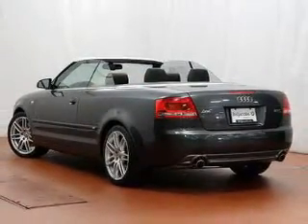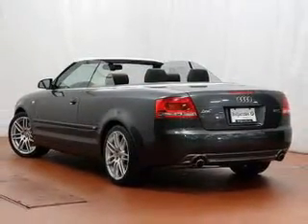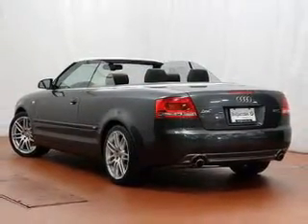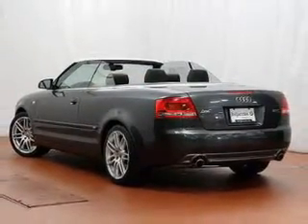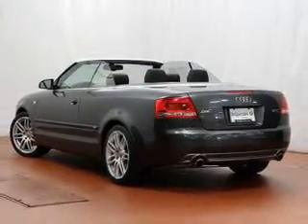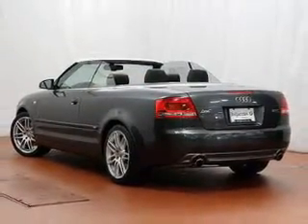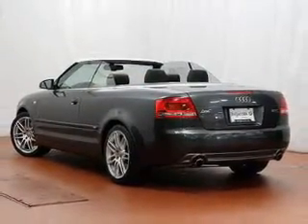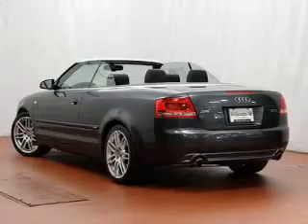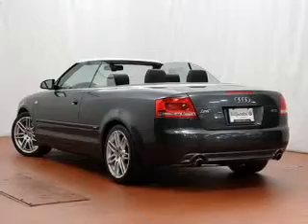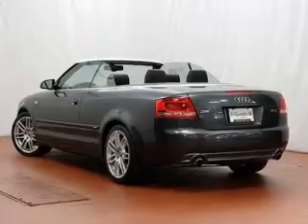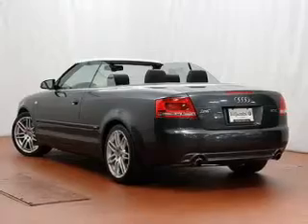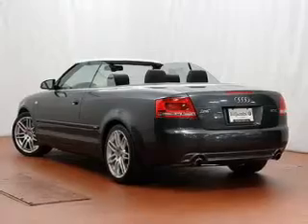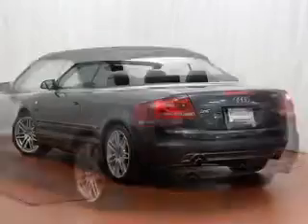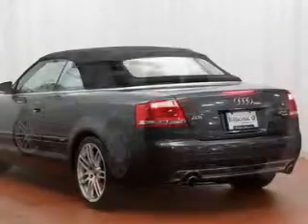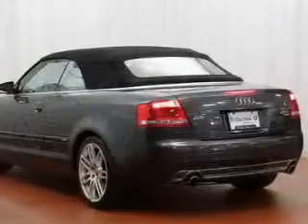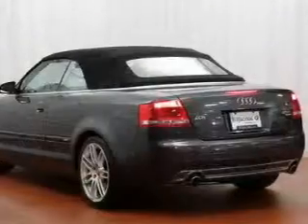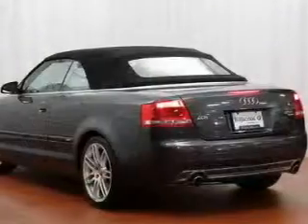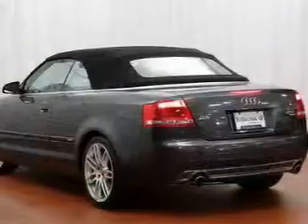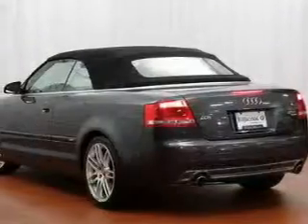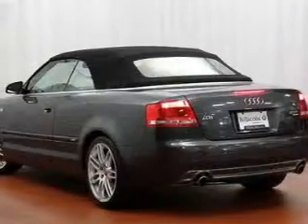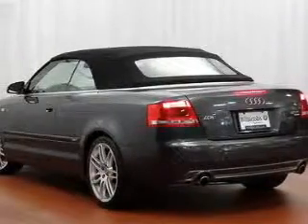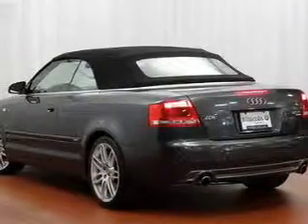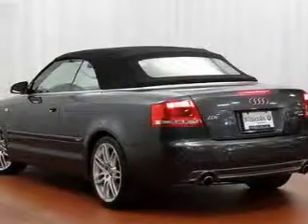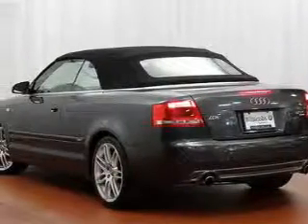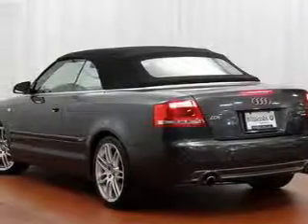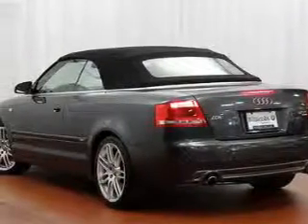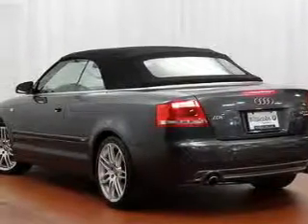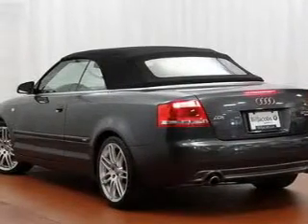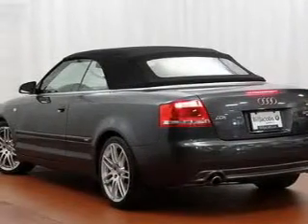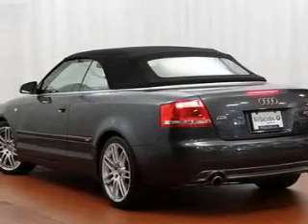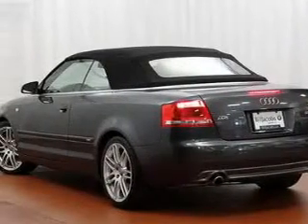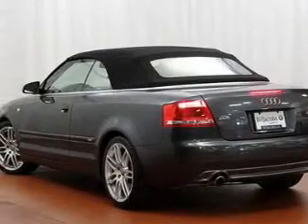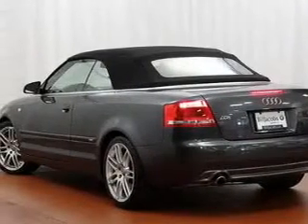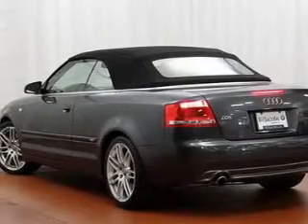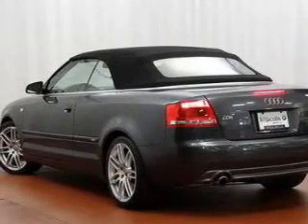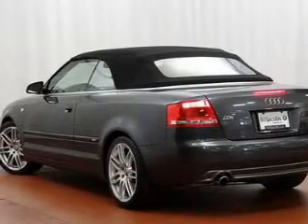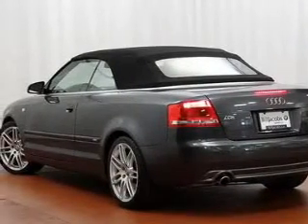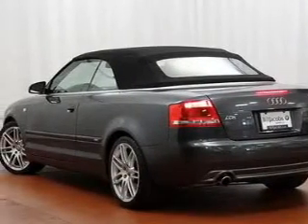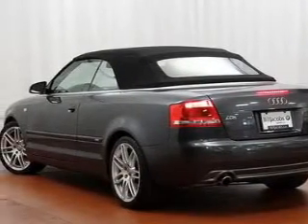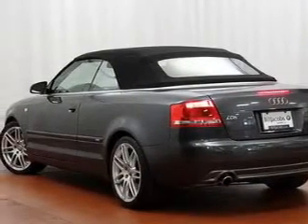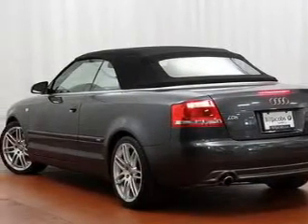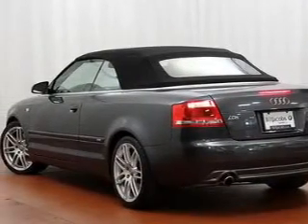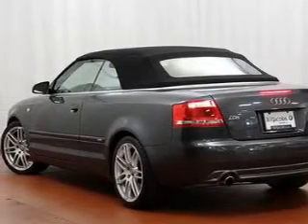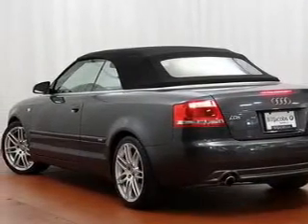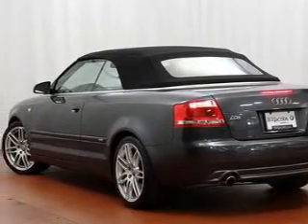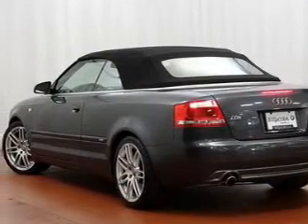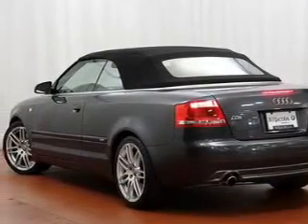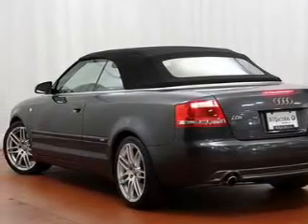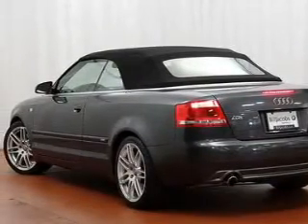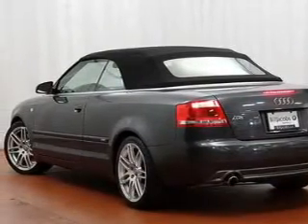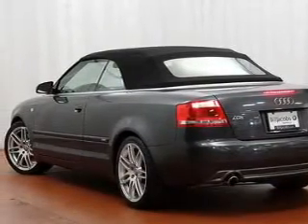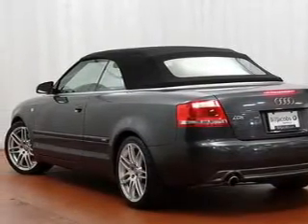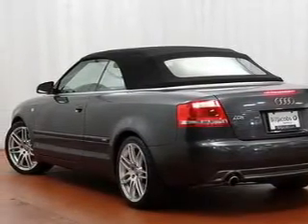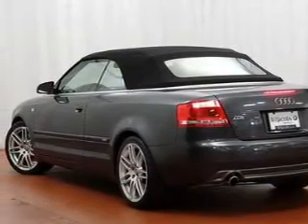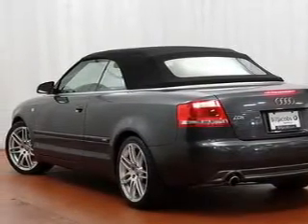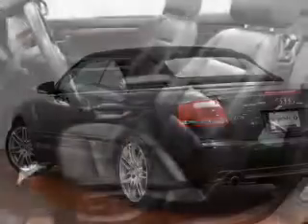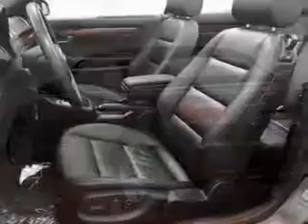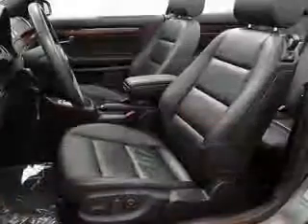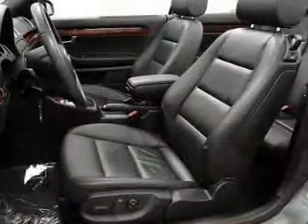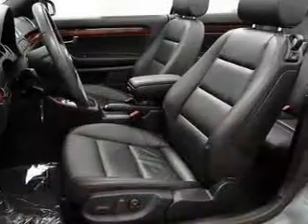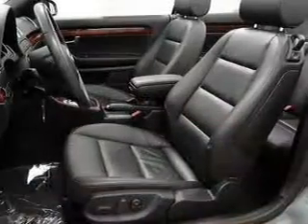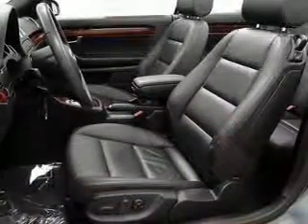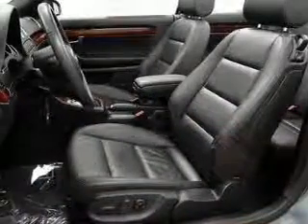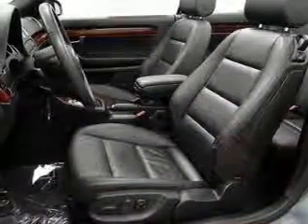Let the outside in with a power convertible roof. Our website offers more information on all of our vehicles. Call us today to start test driving.